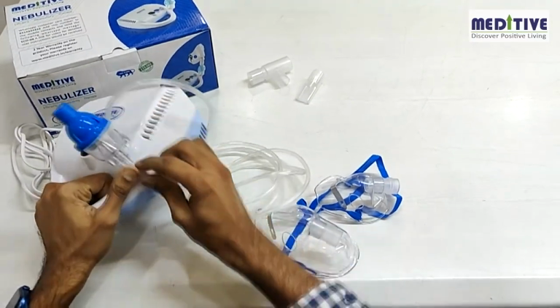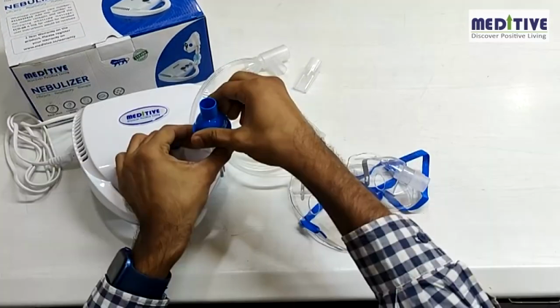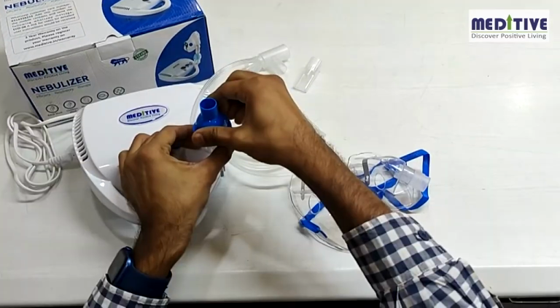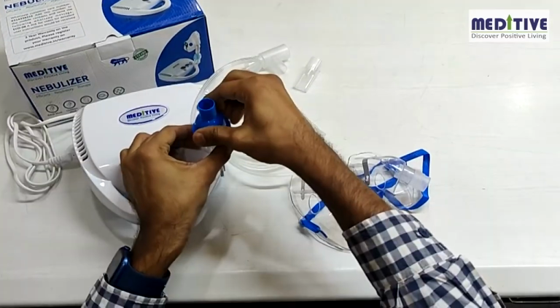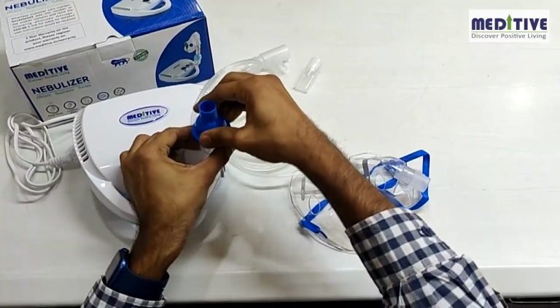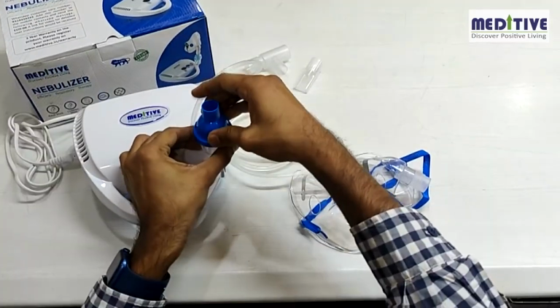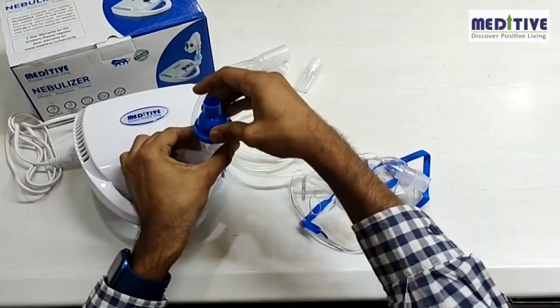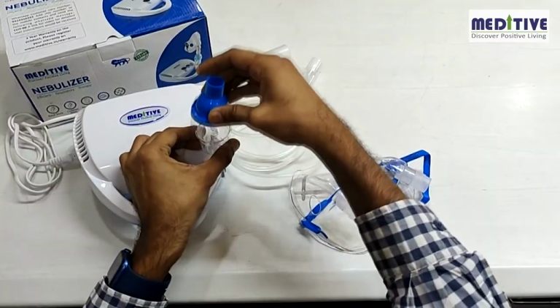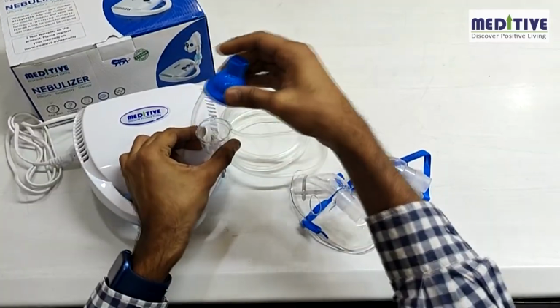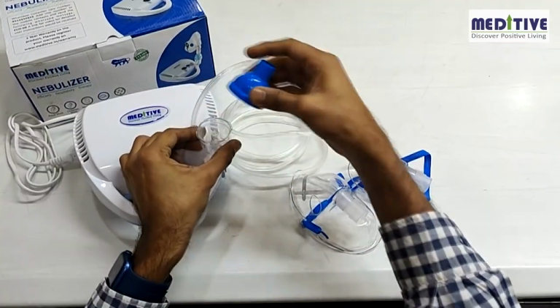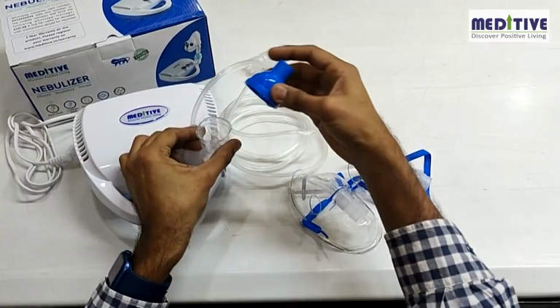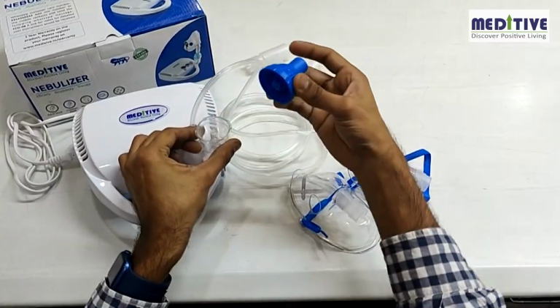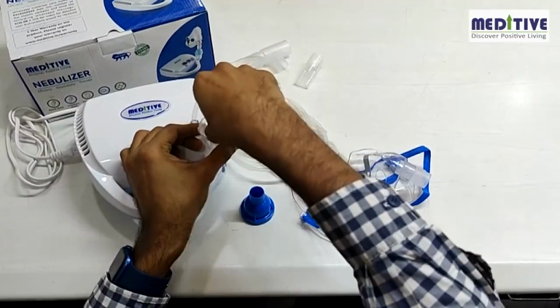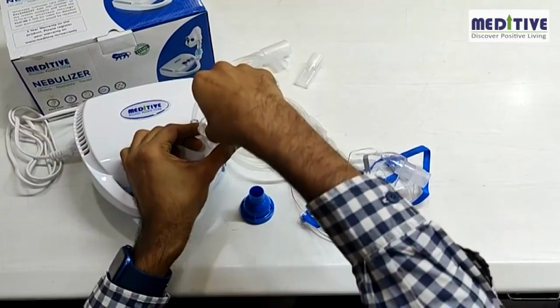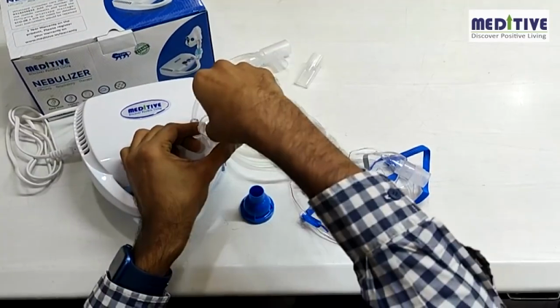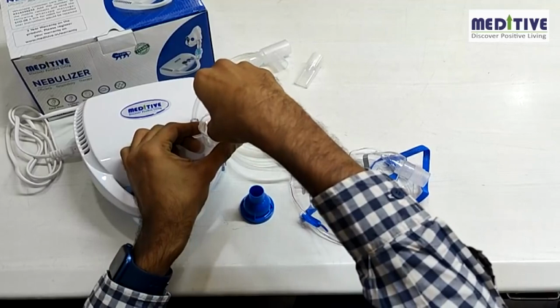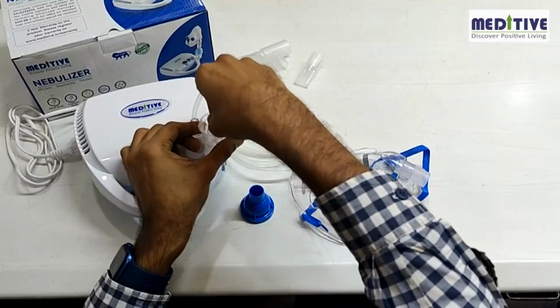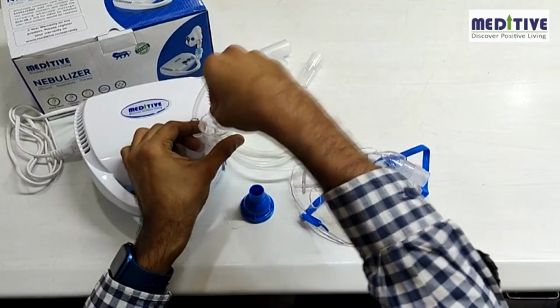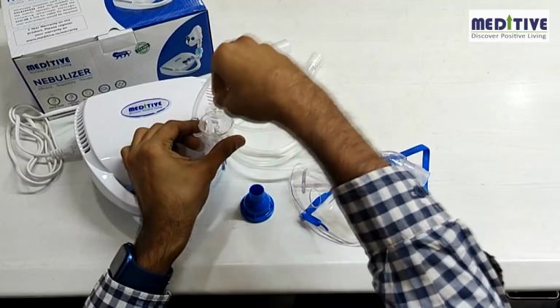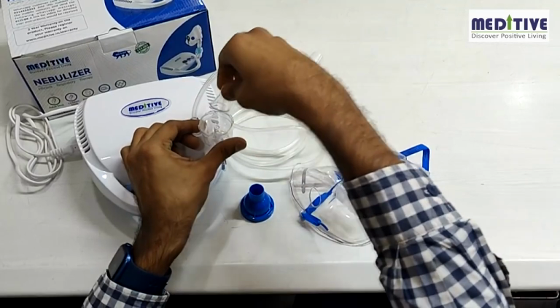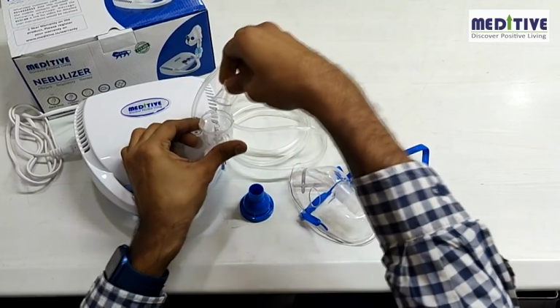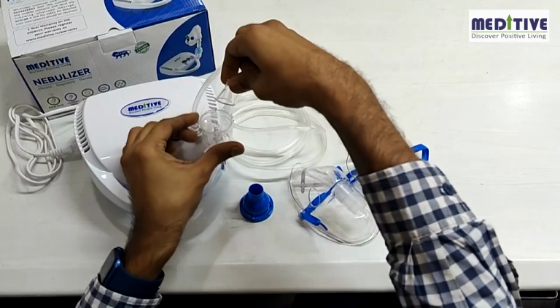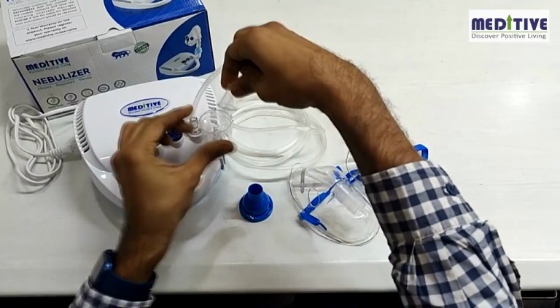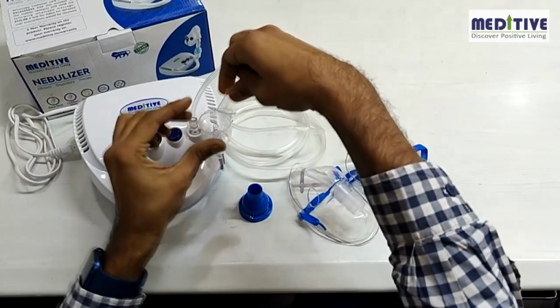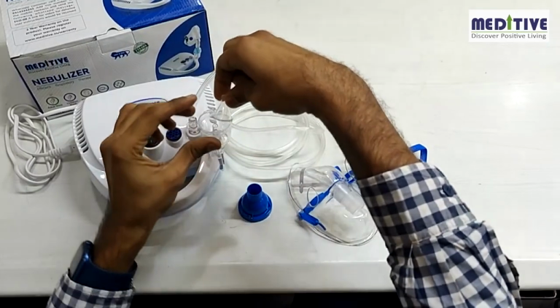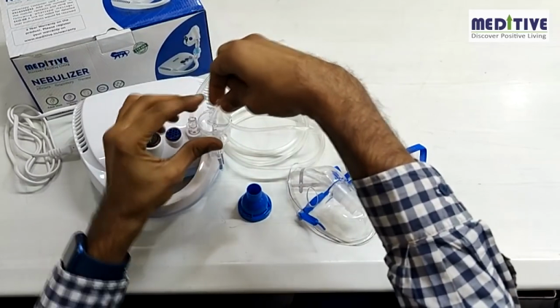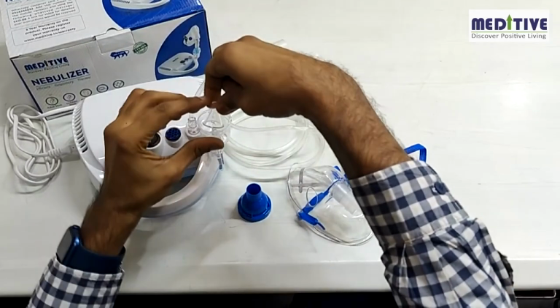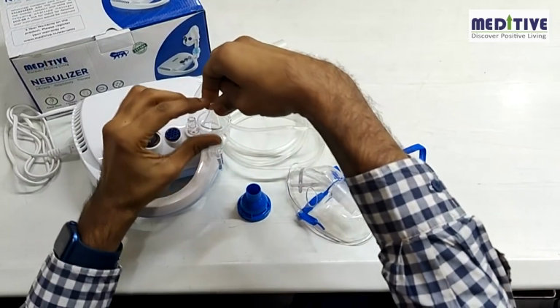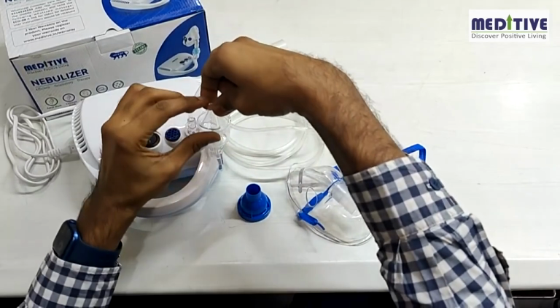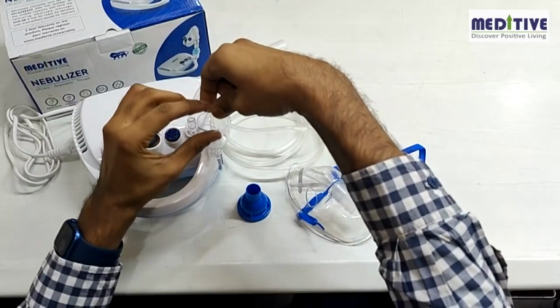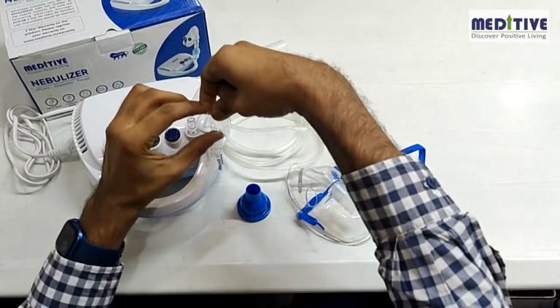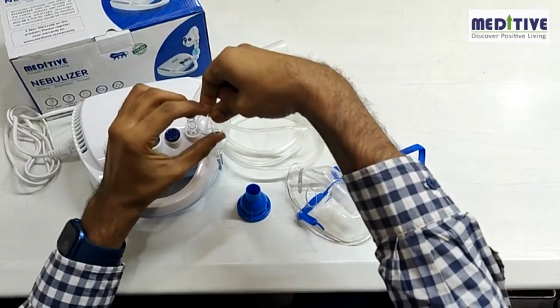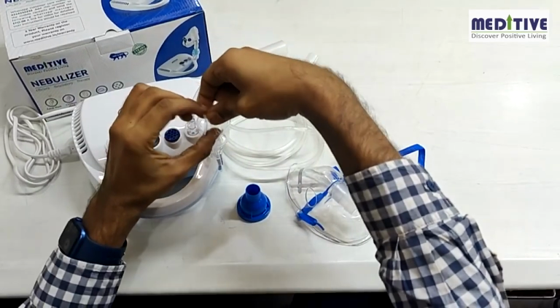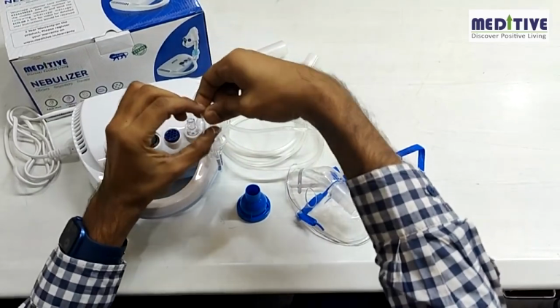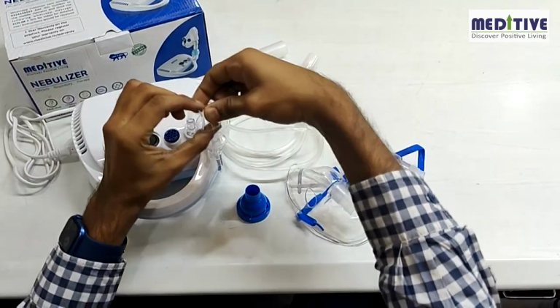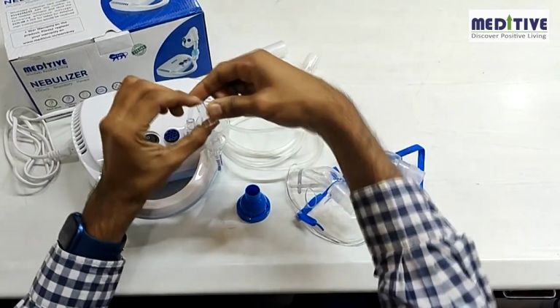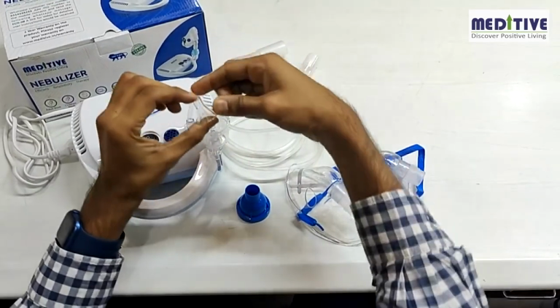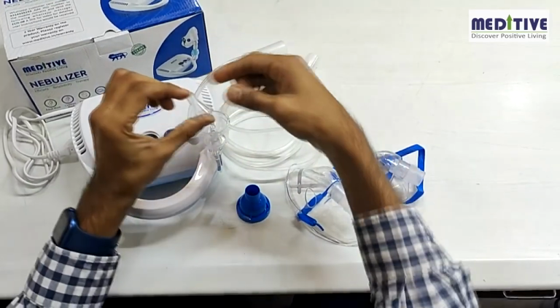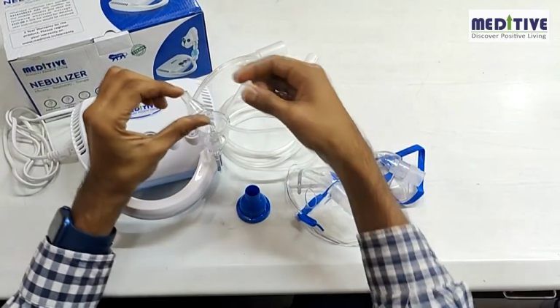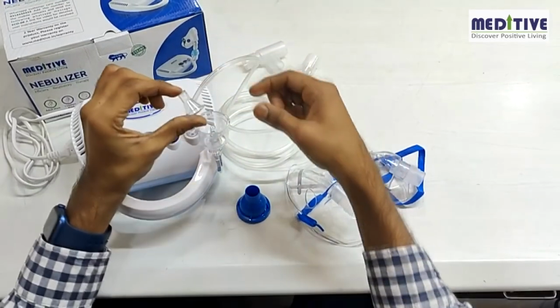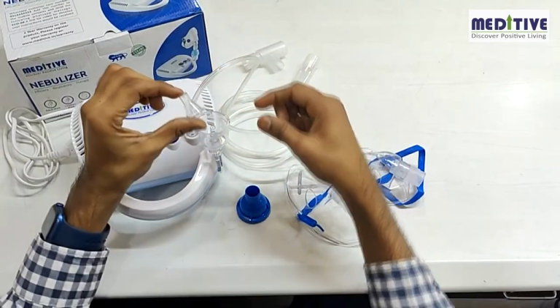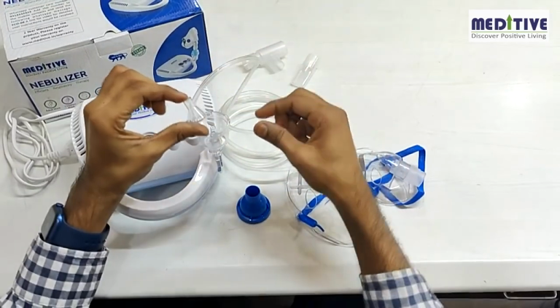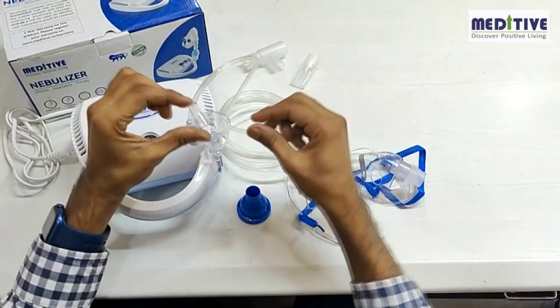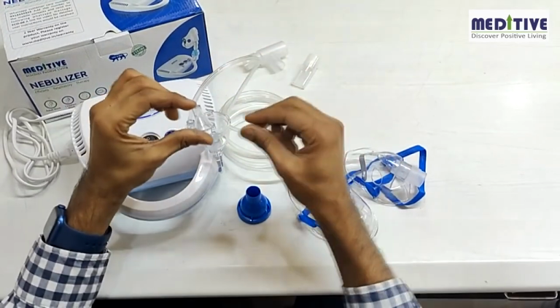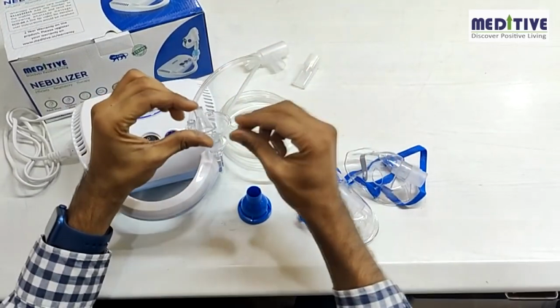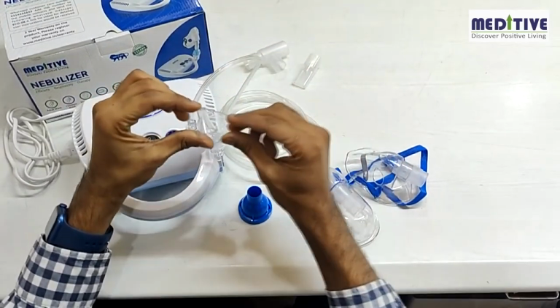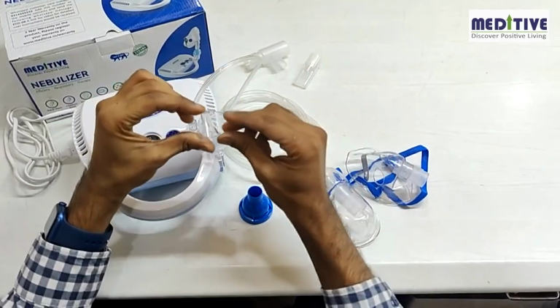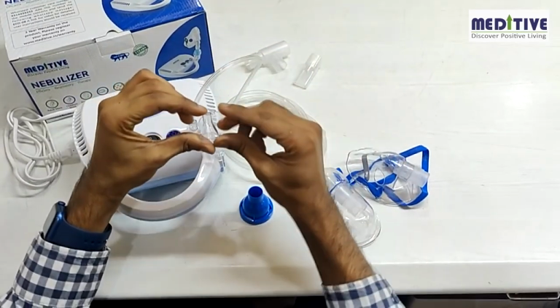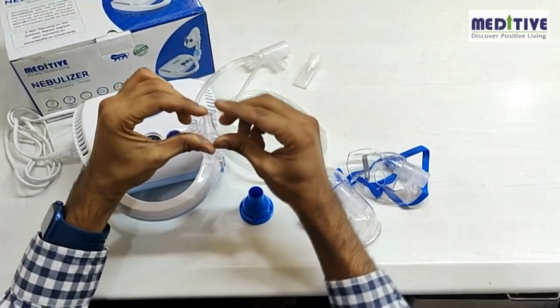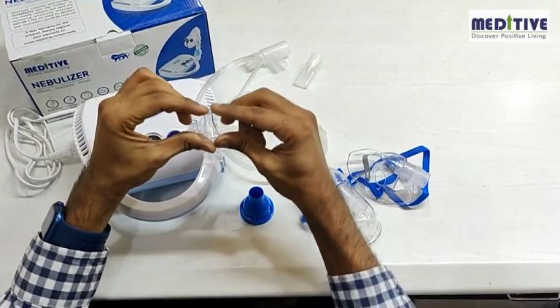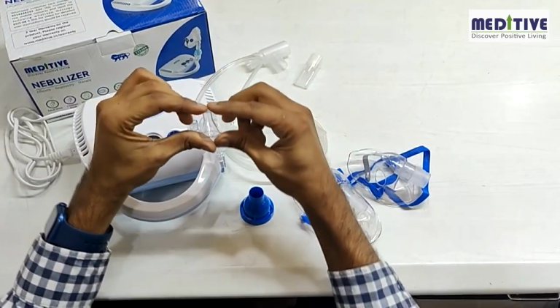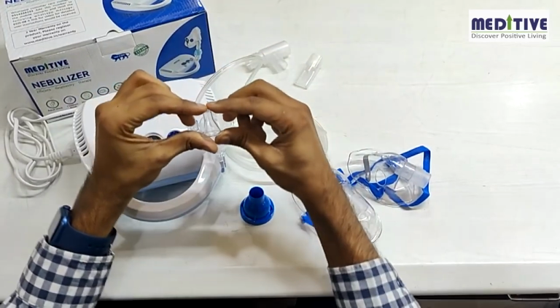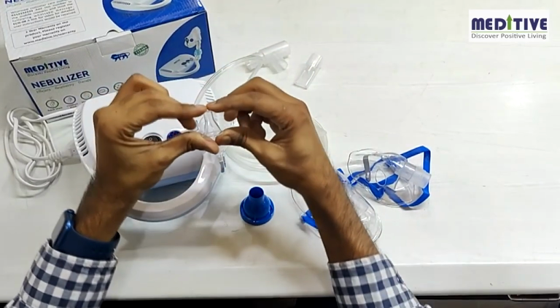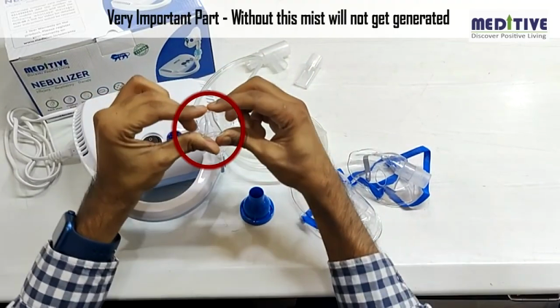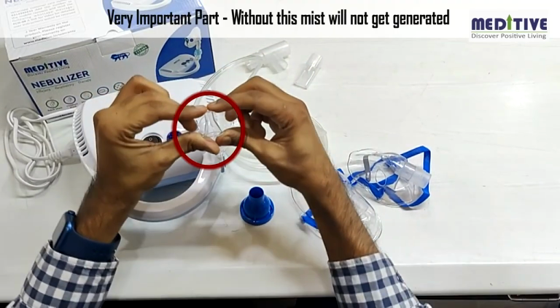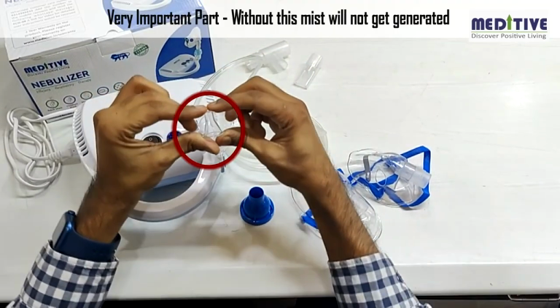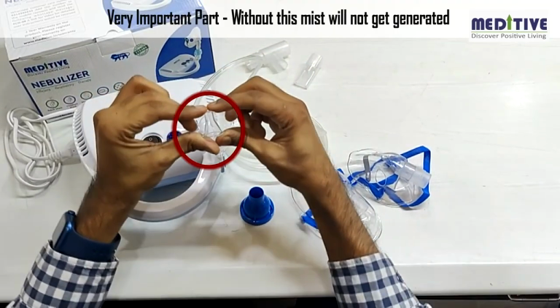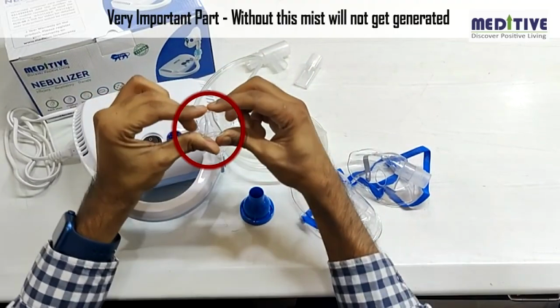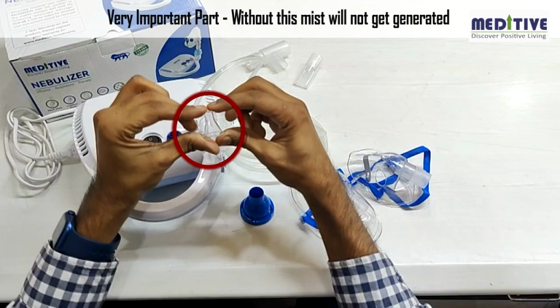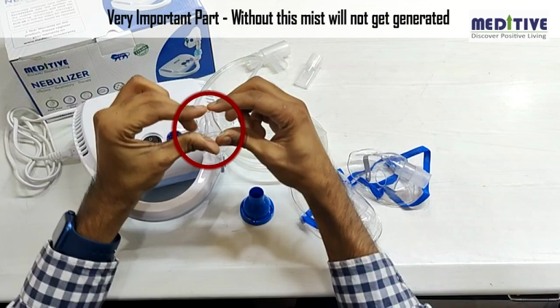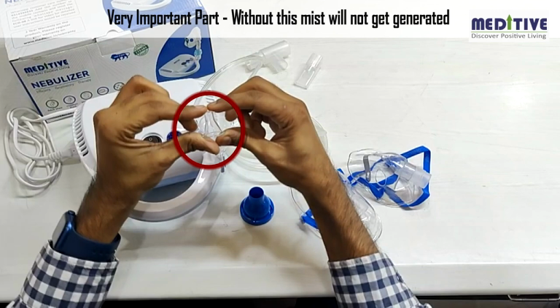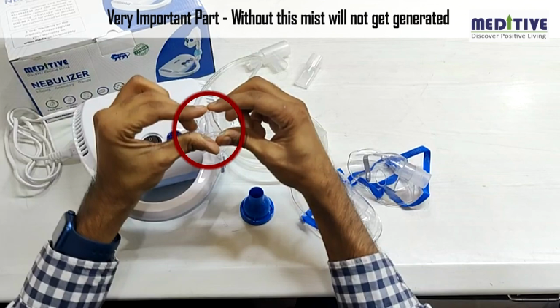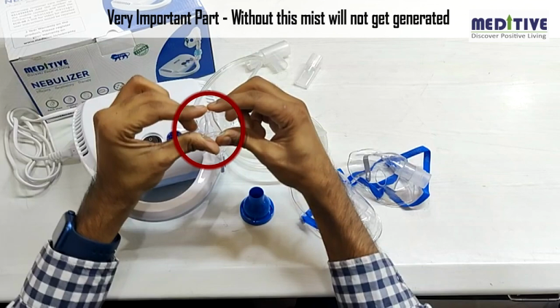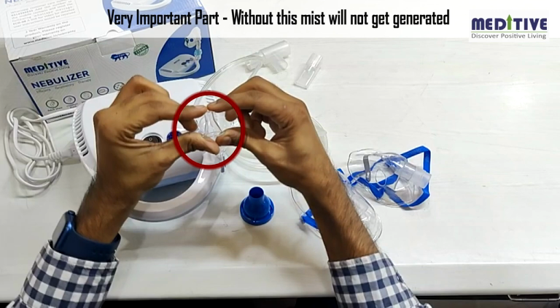There is a plastic cone inside the chamber which is very important for mist generation. Without this plastic part, the mist will not get generated.